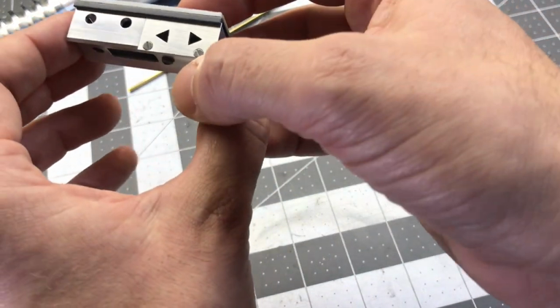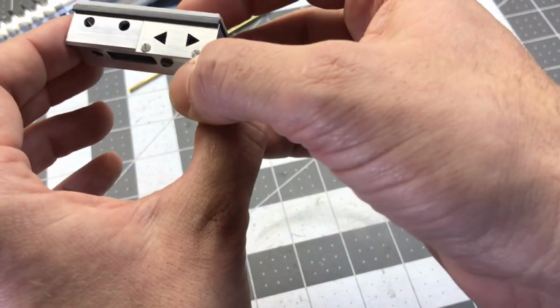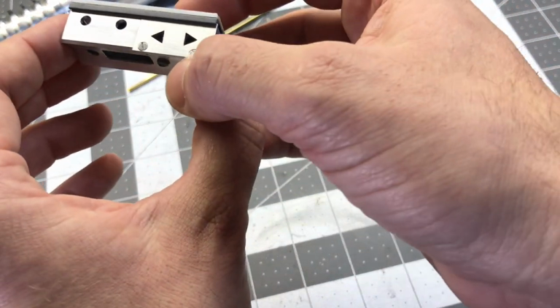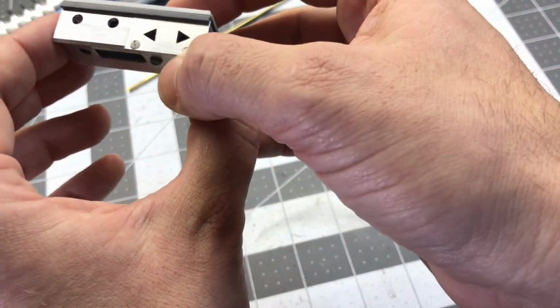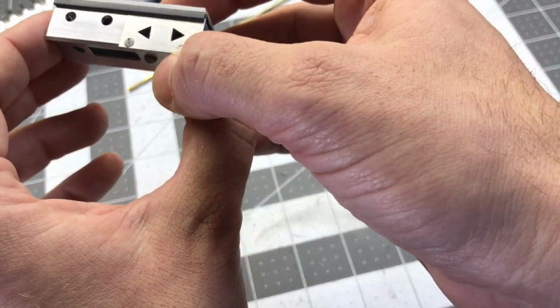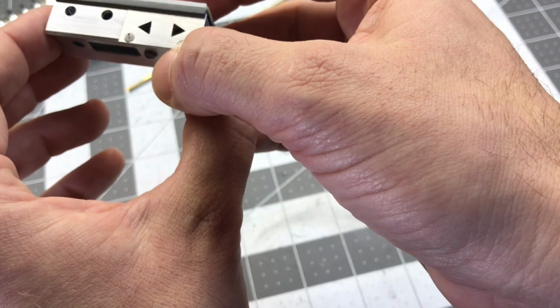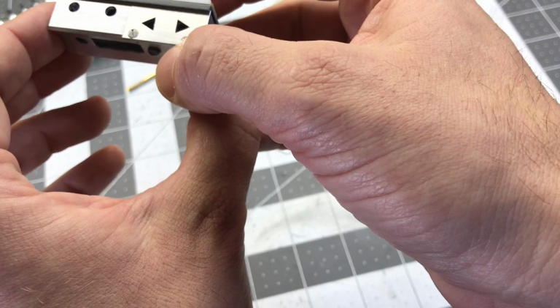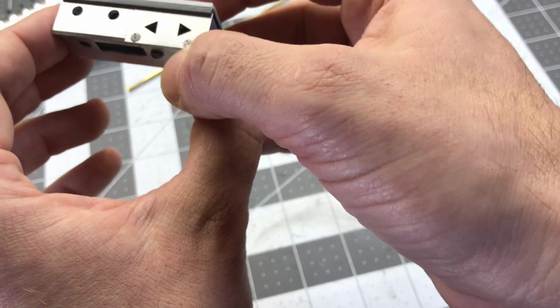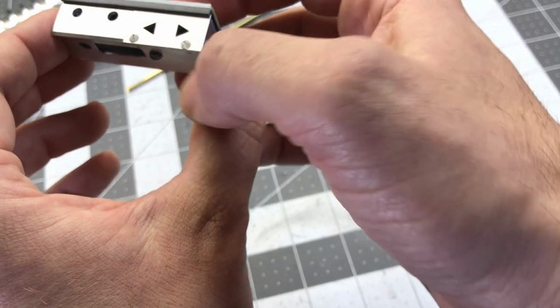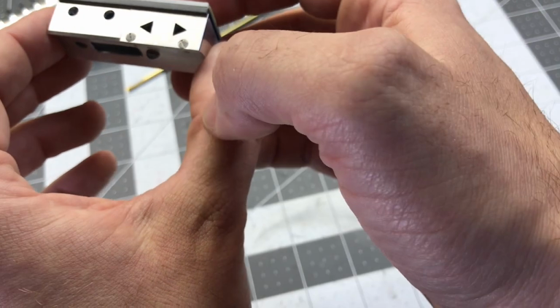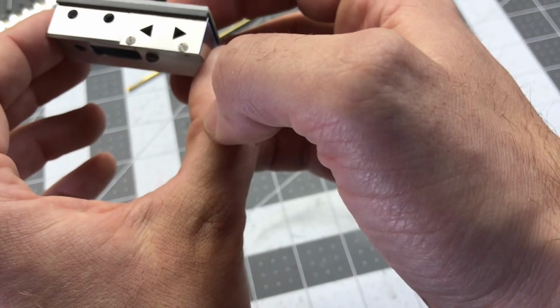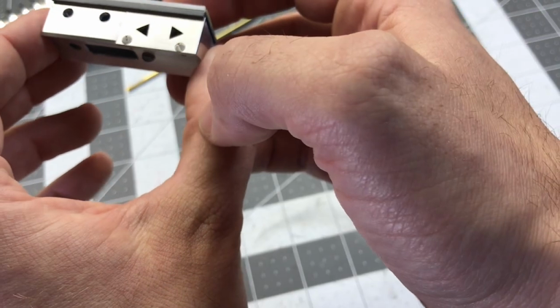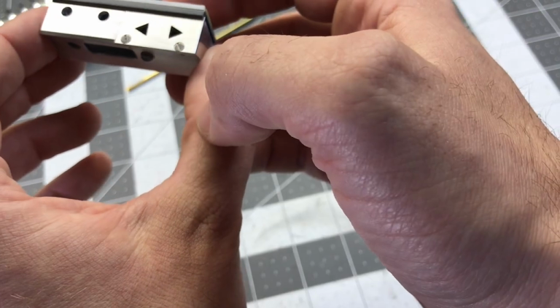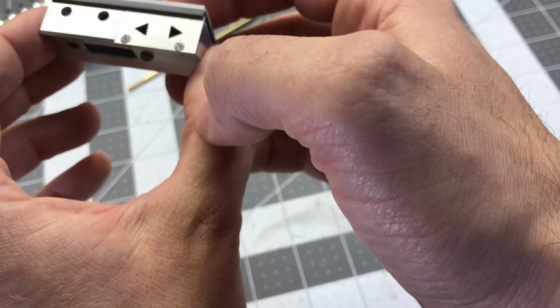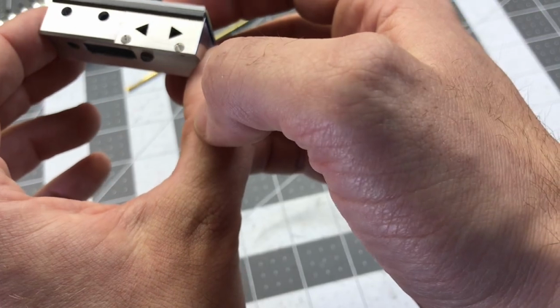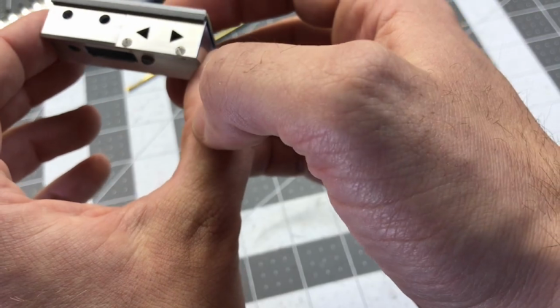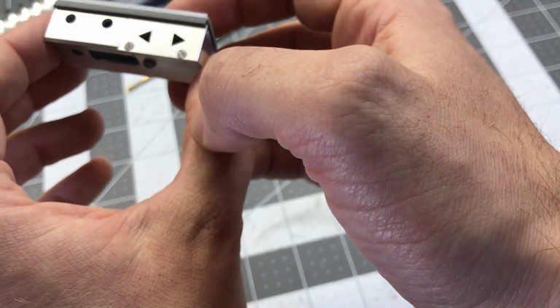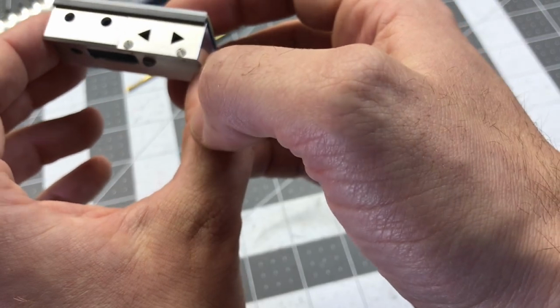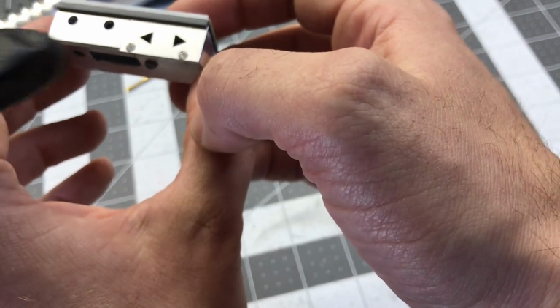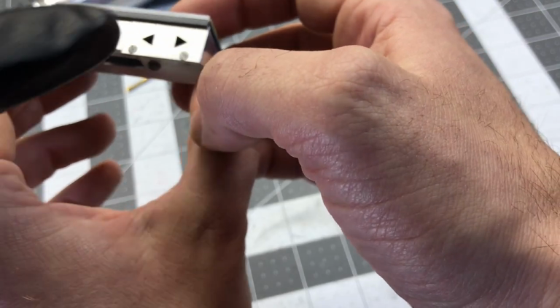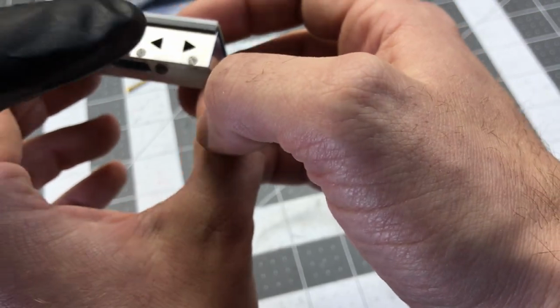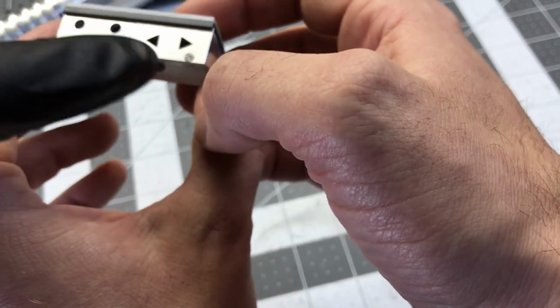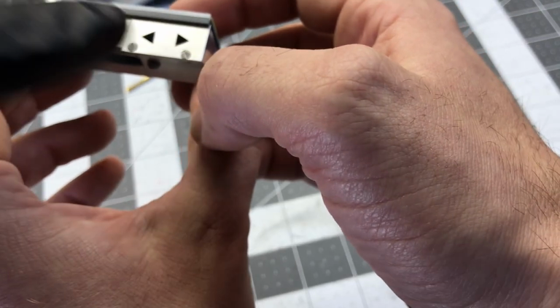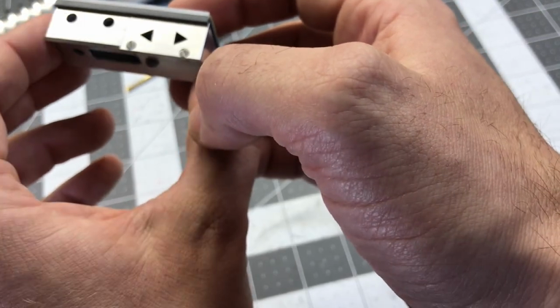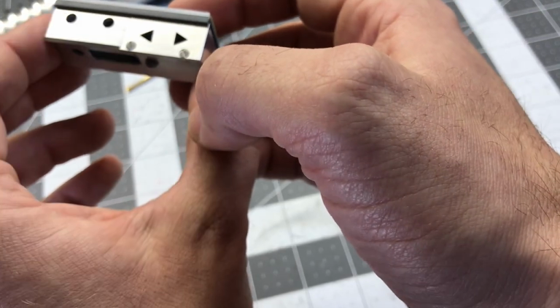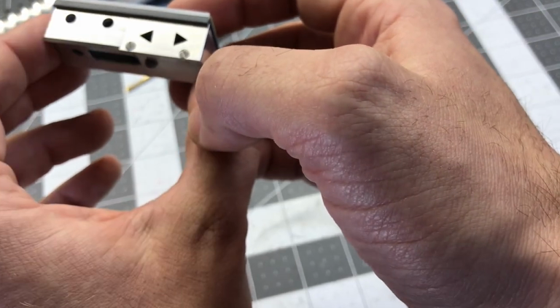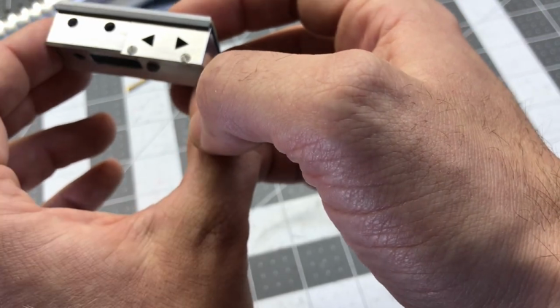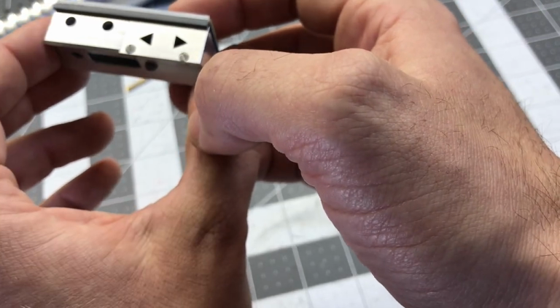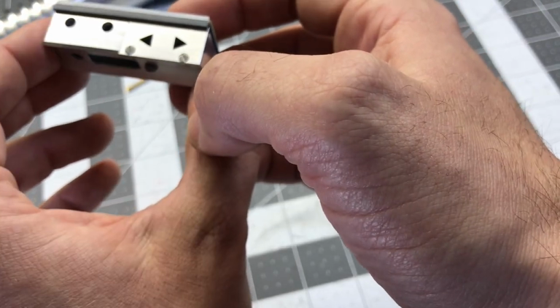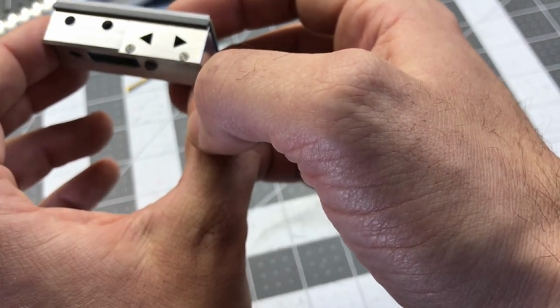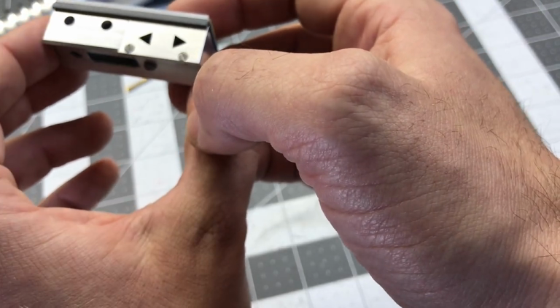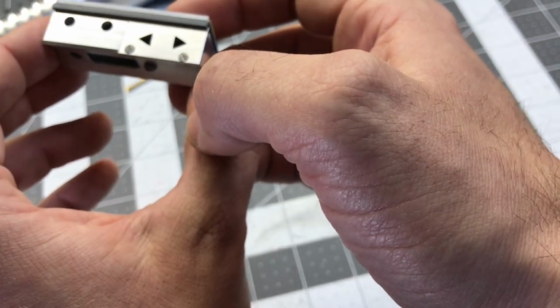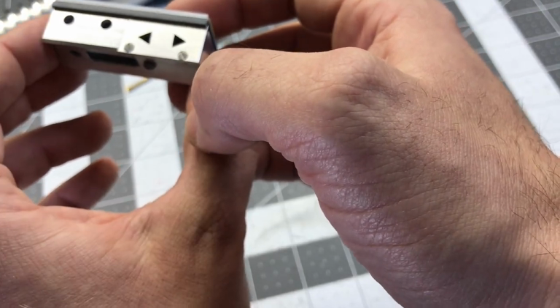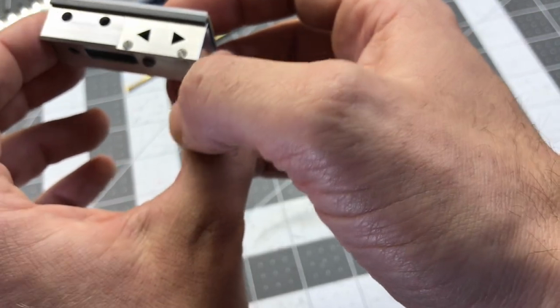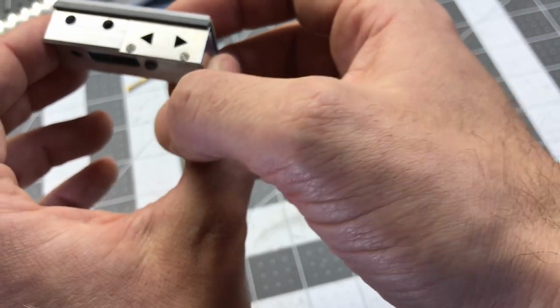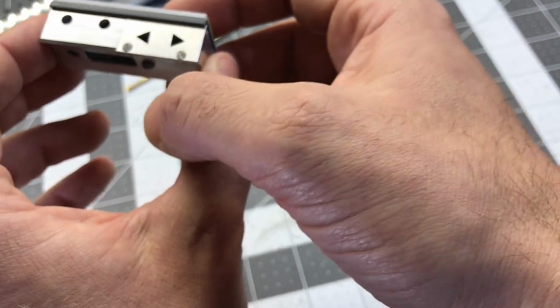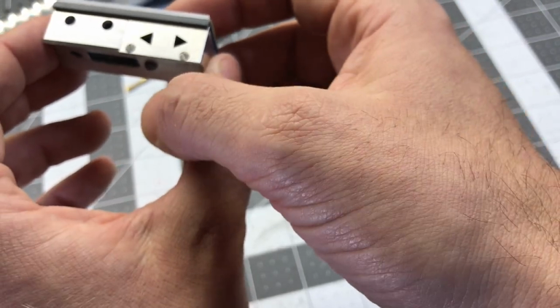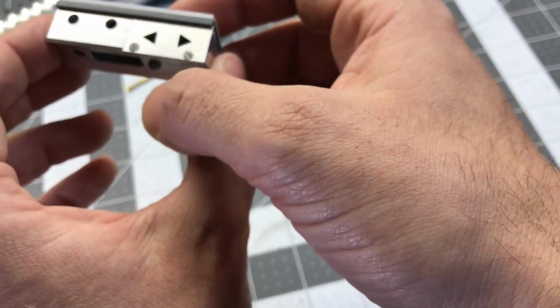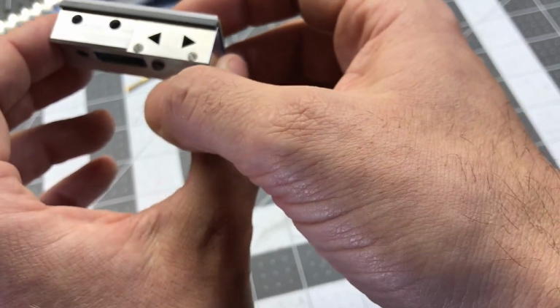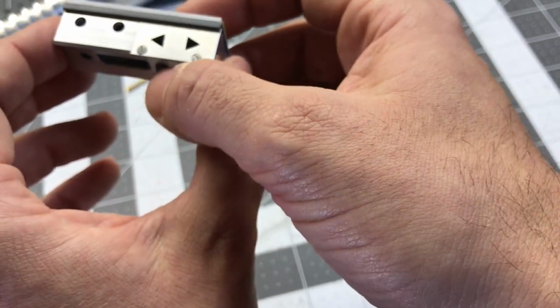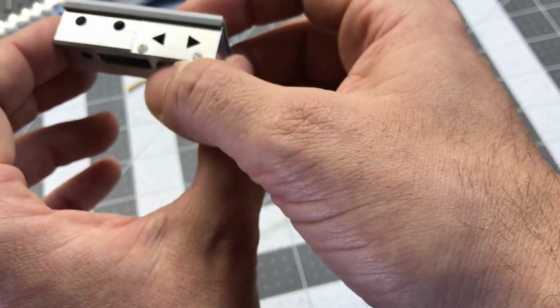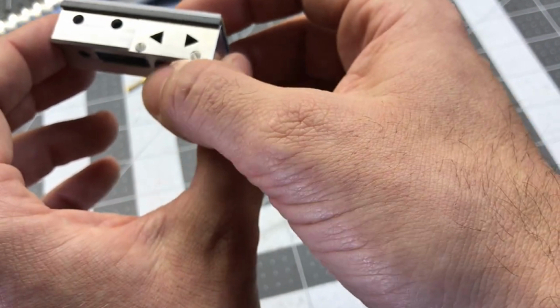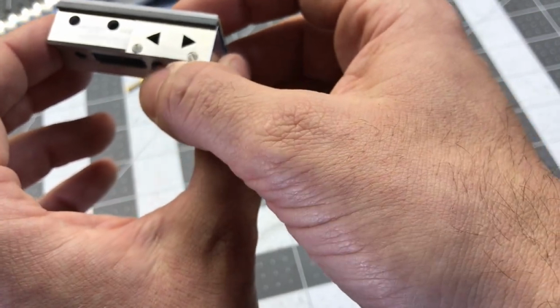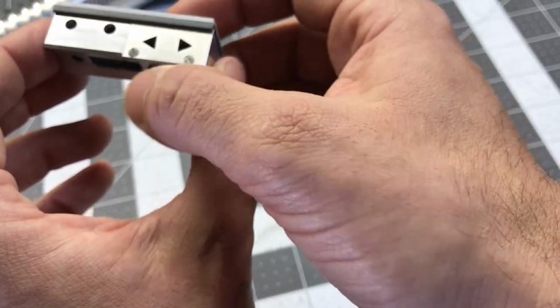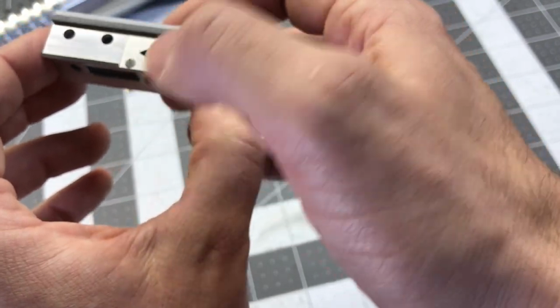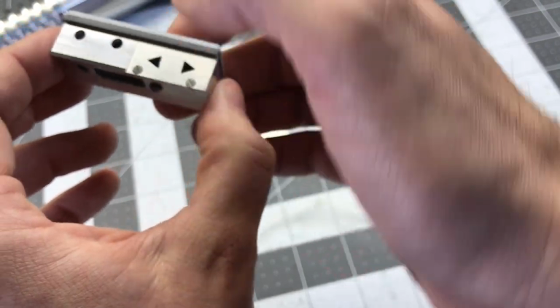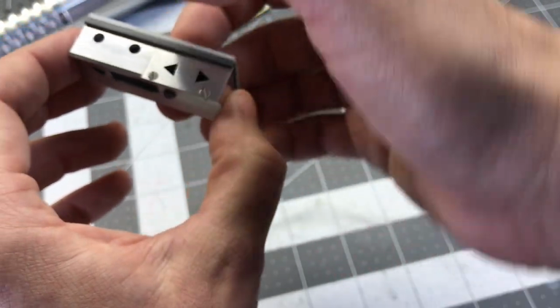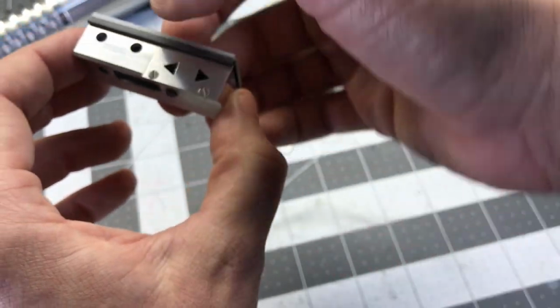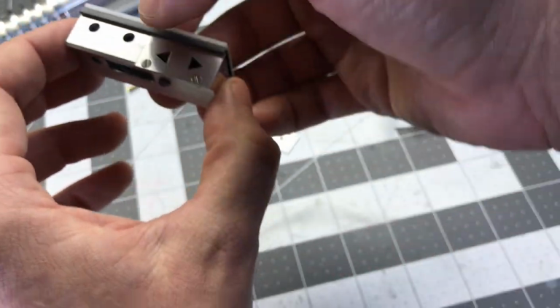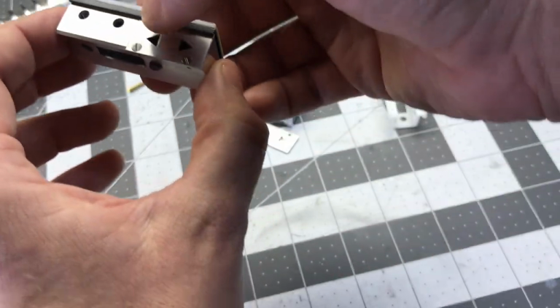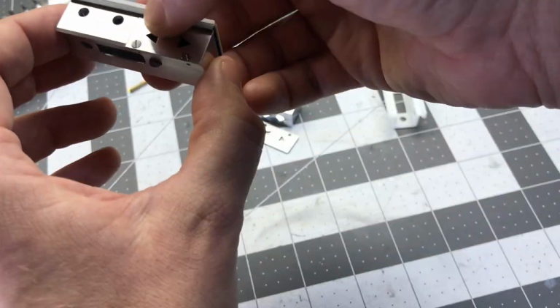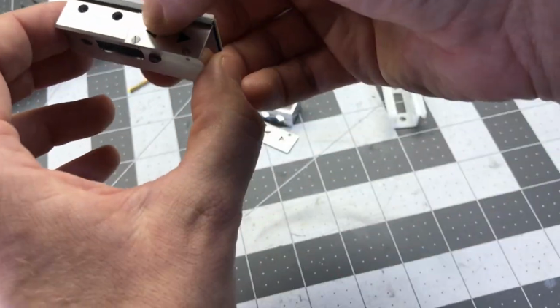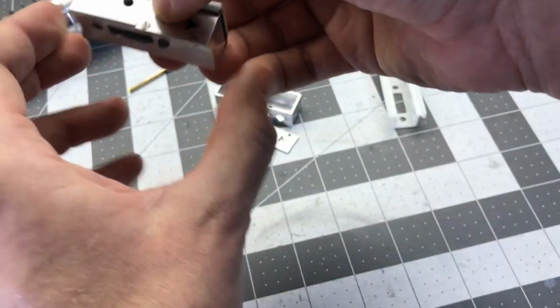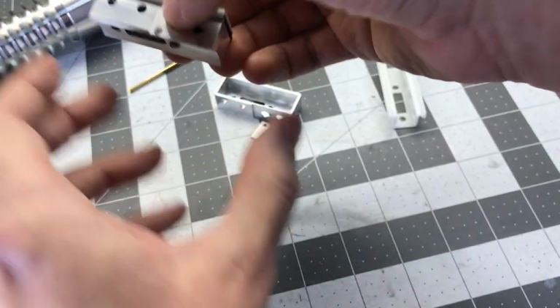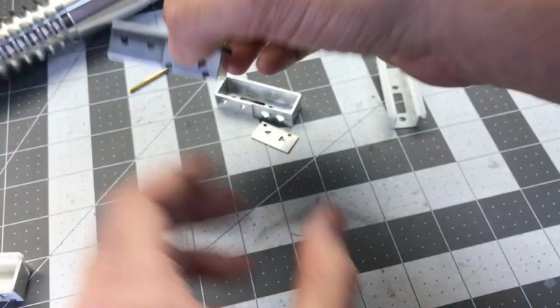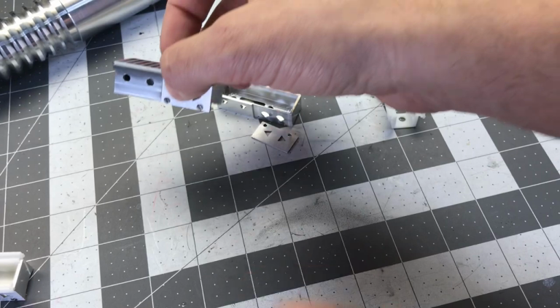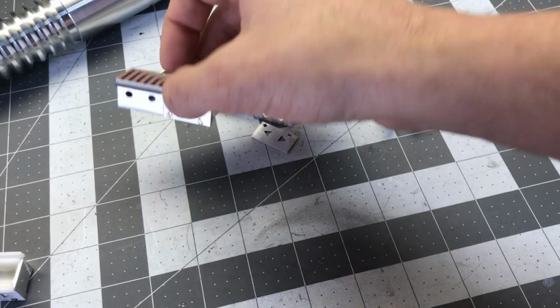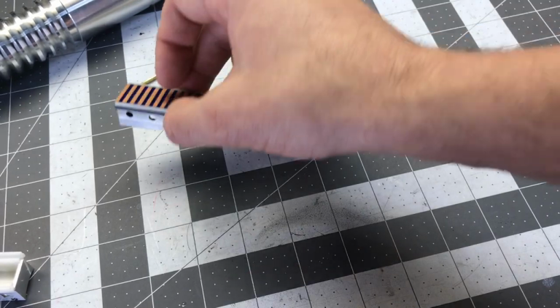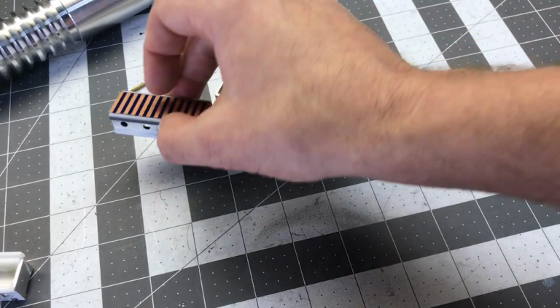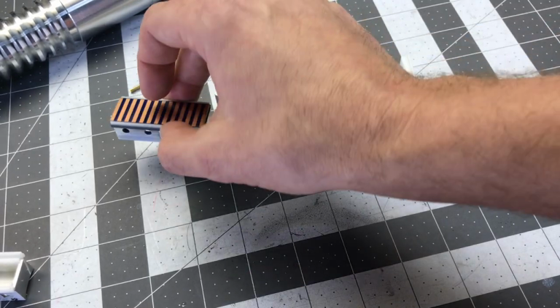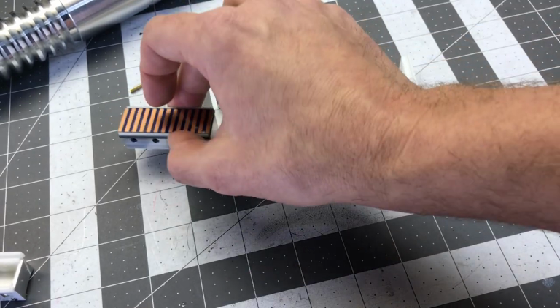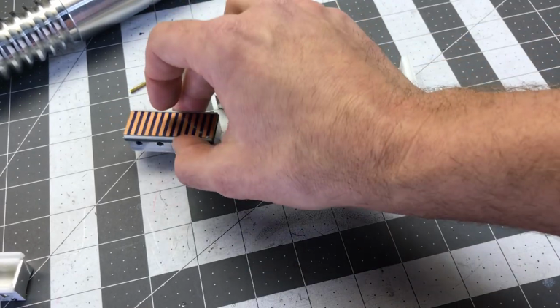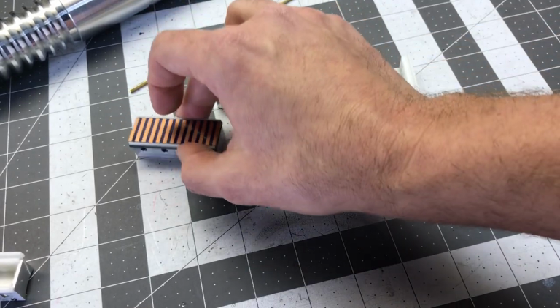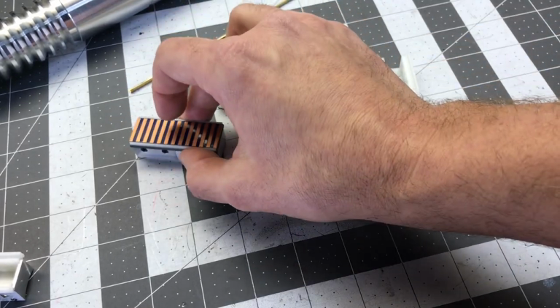I was fooling around with that the other day. This one here is just a little bit tighter than the other ones, but you can get them the same exact angles that's on the prop today.